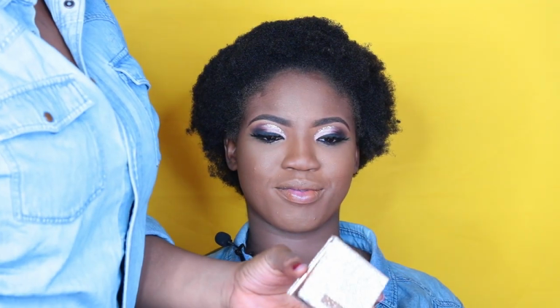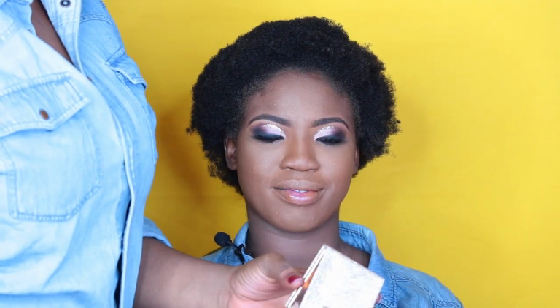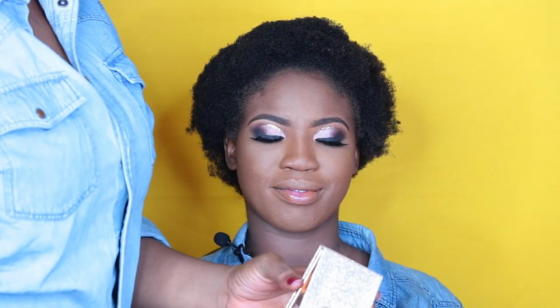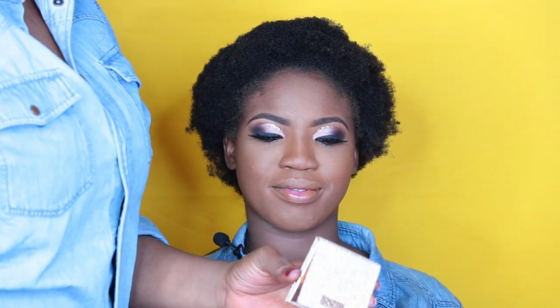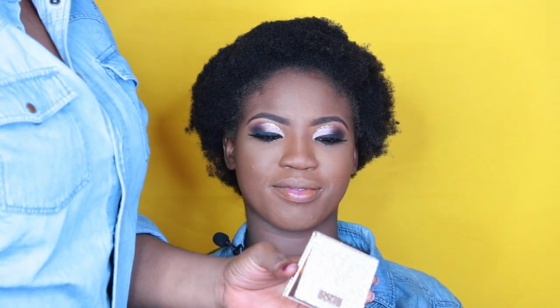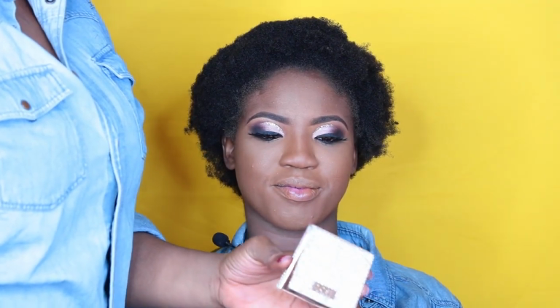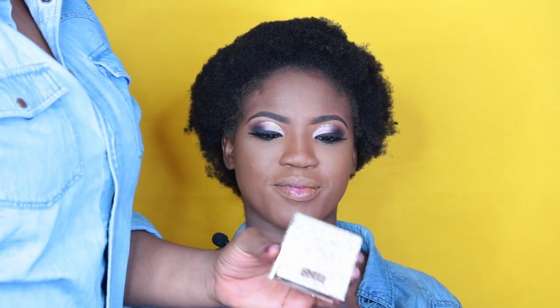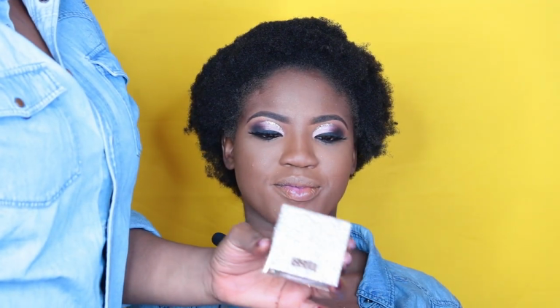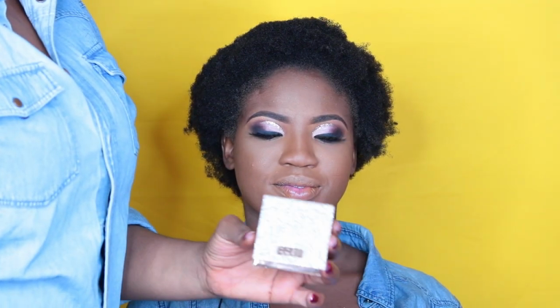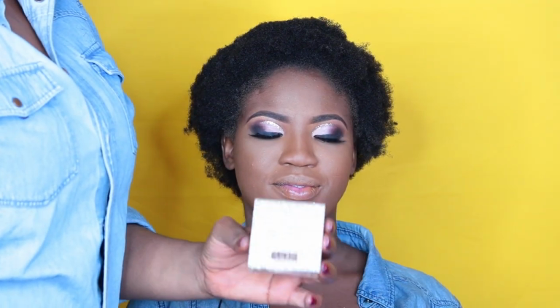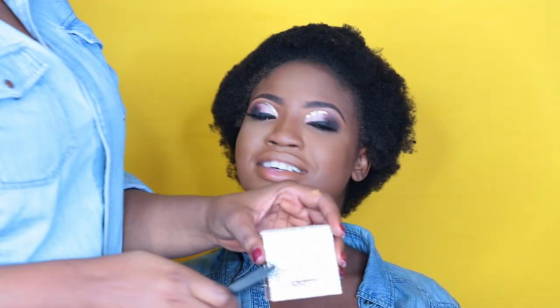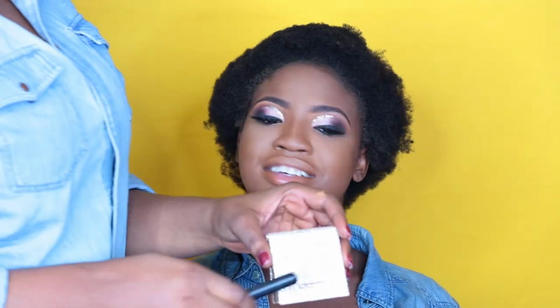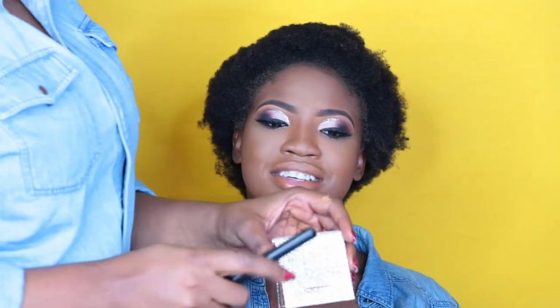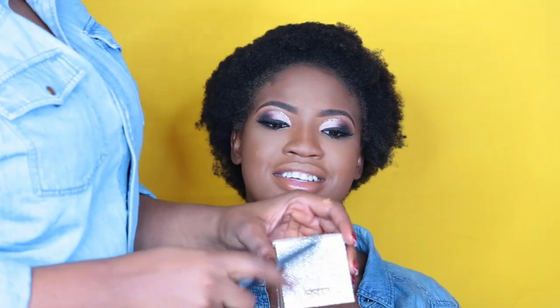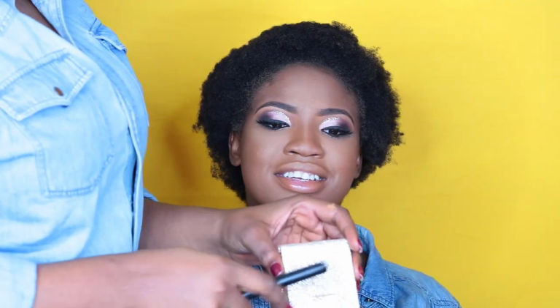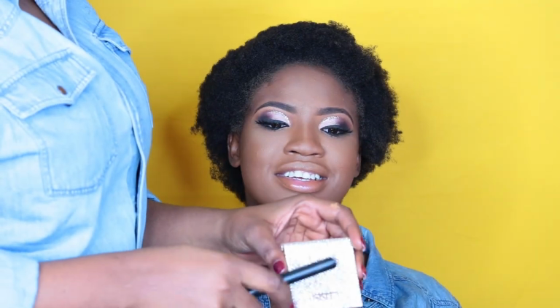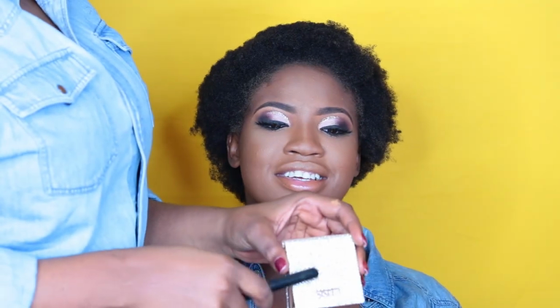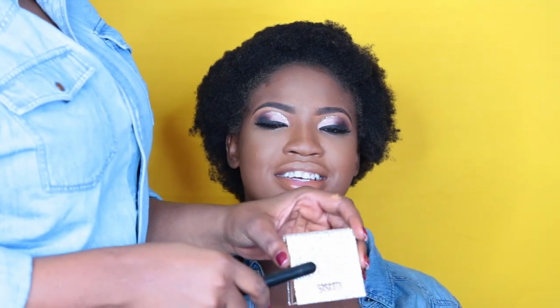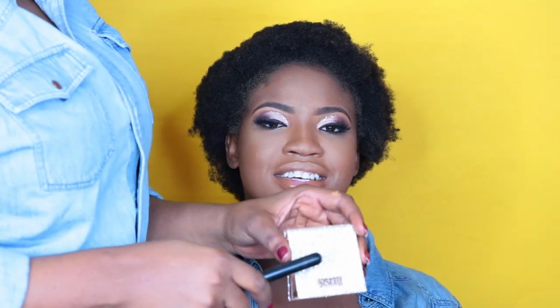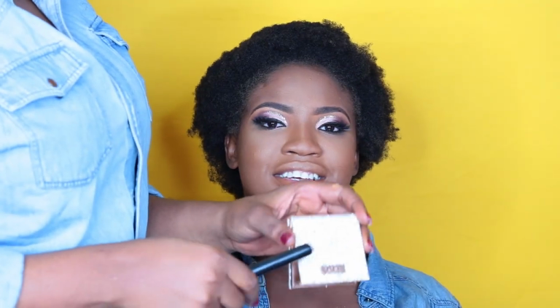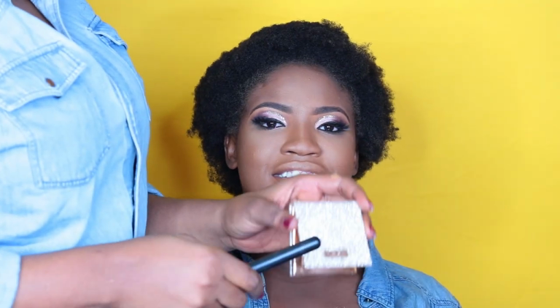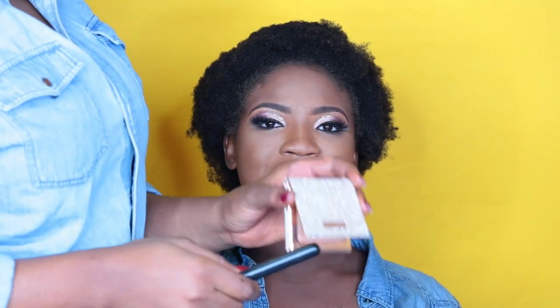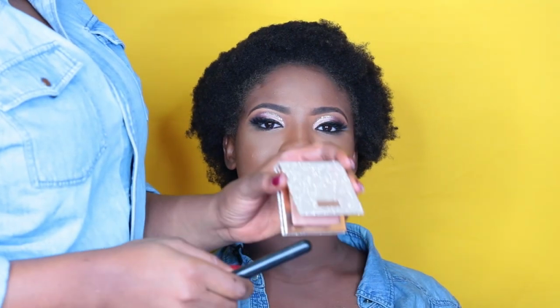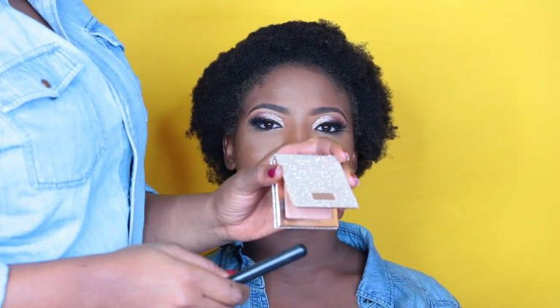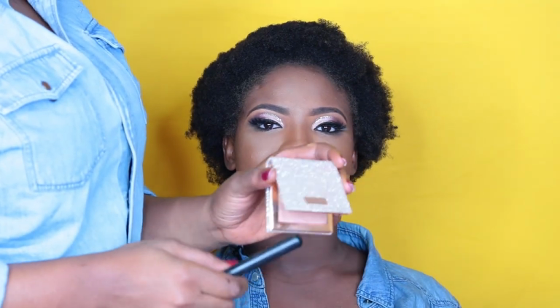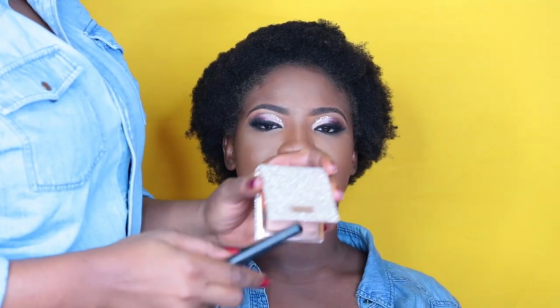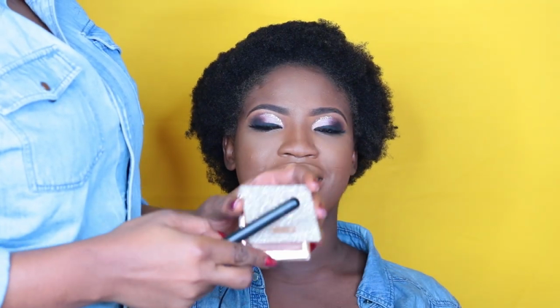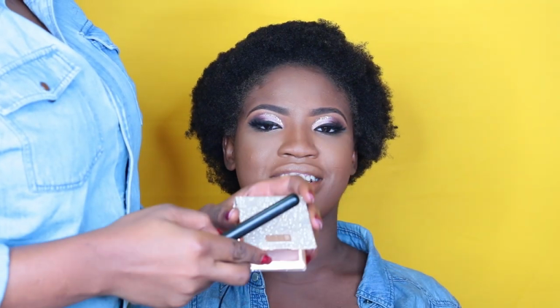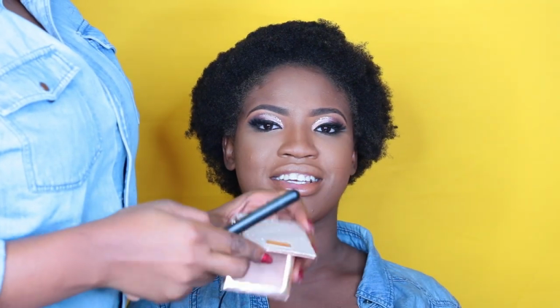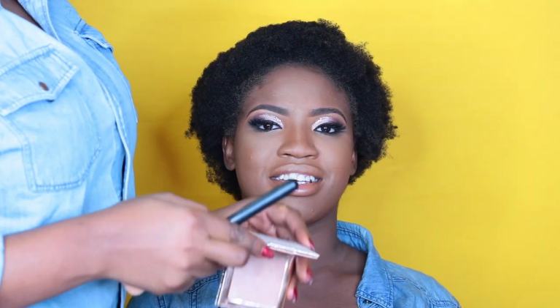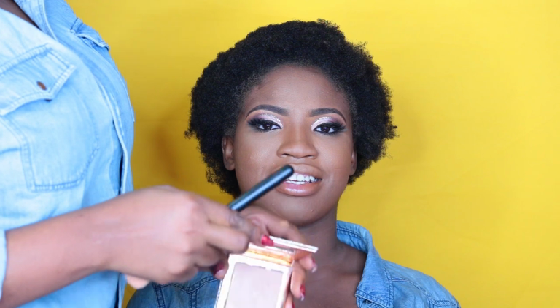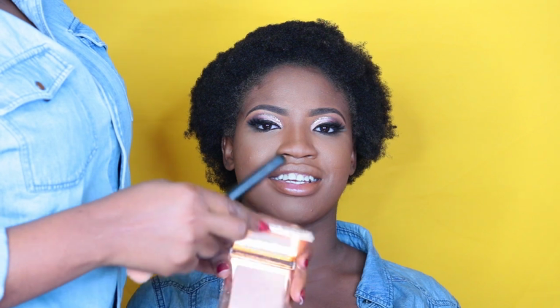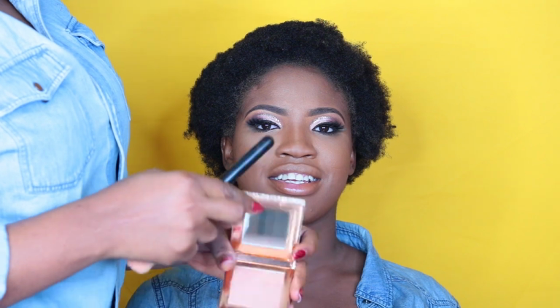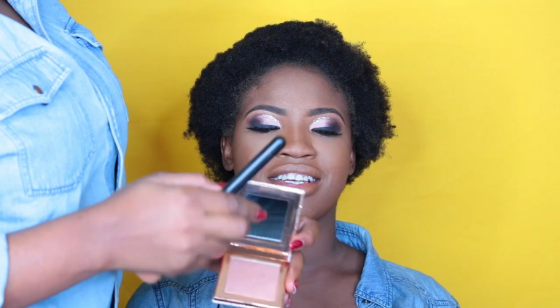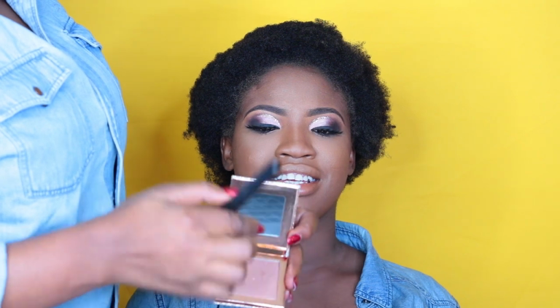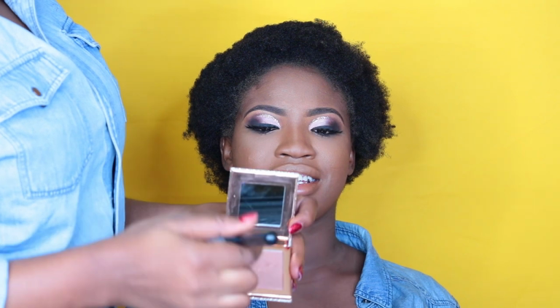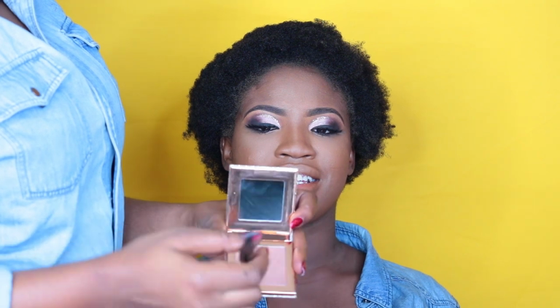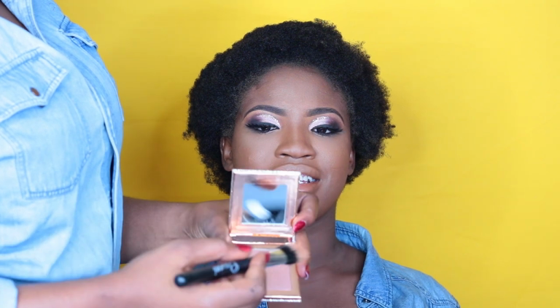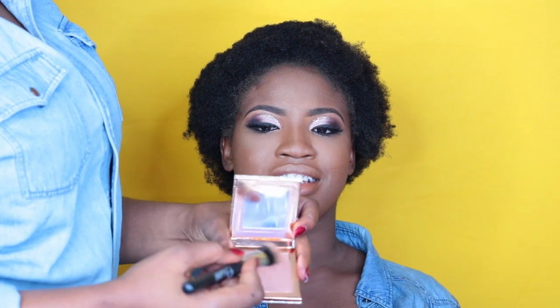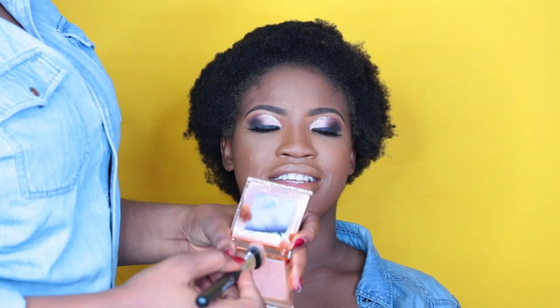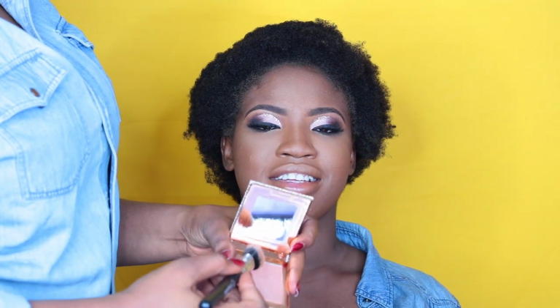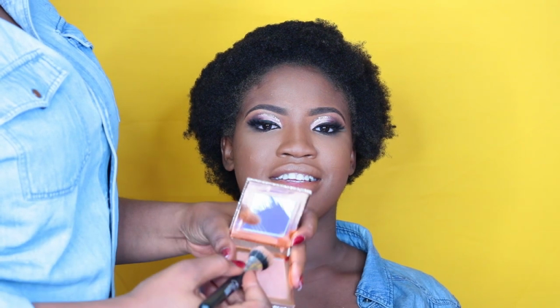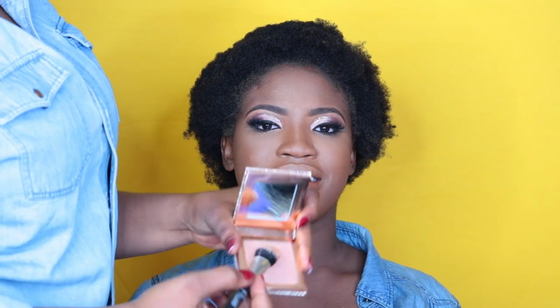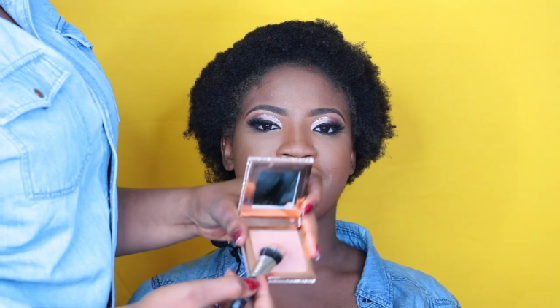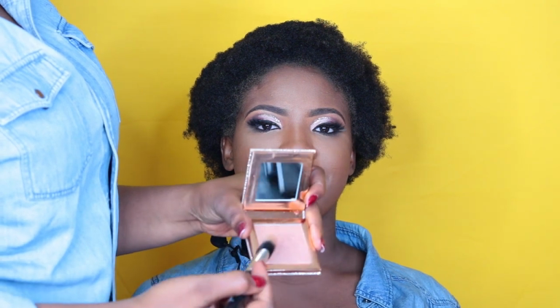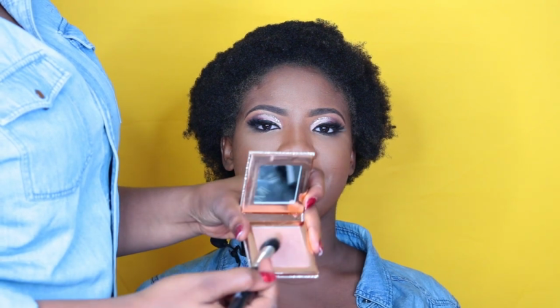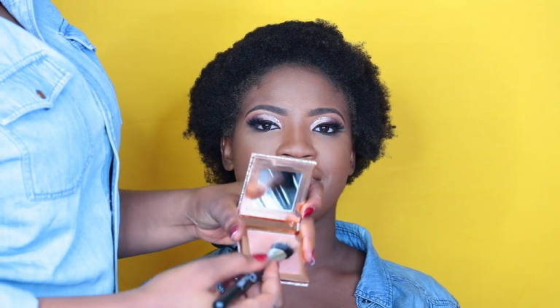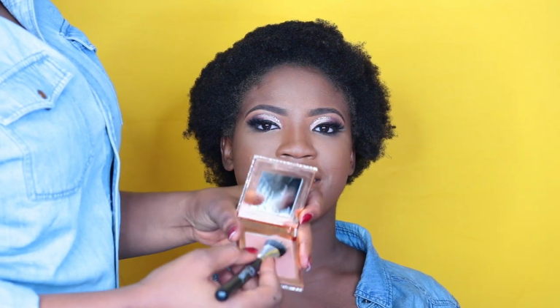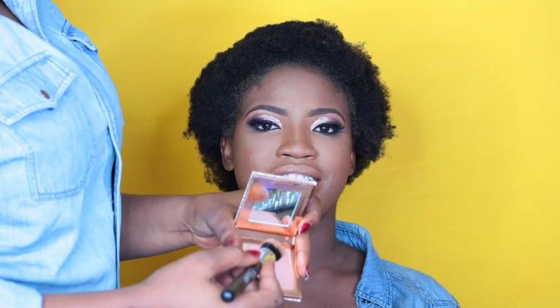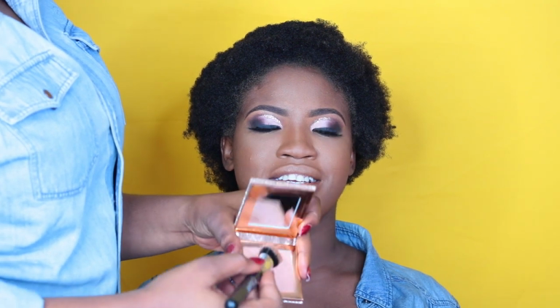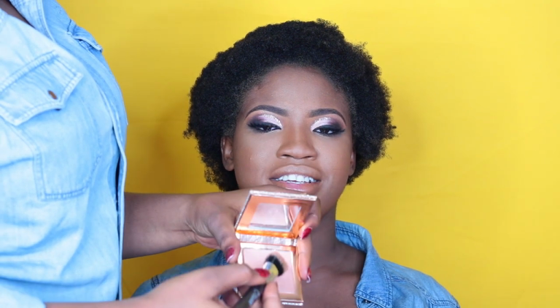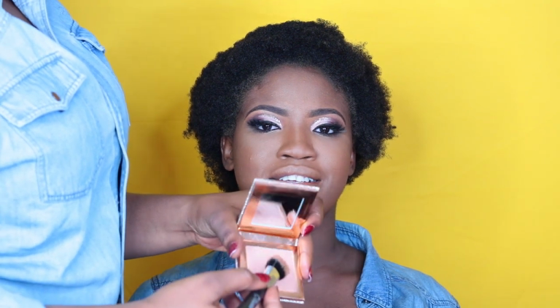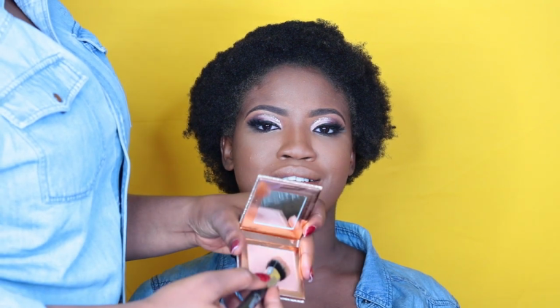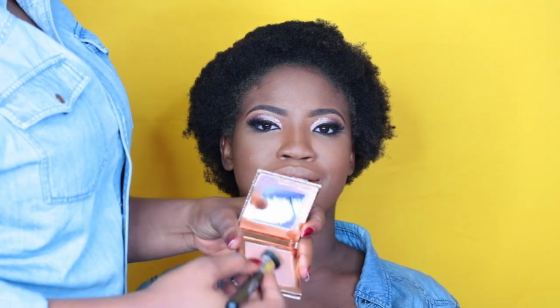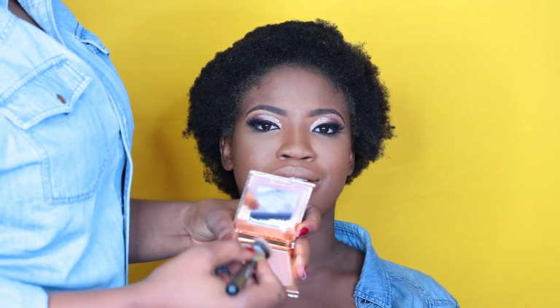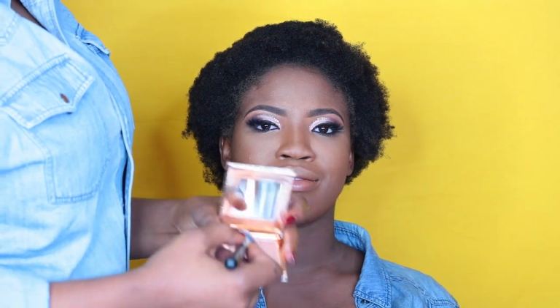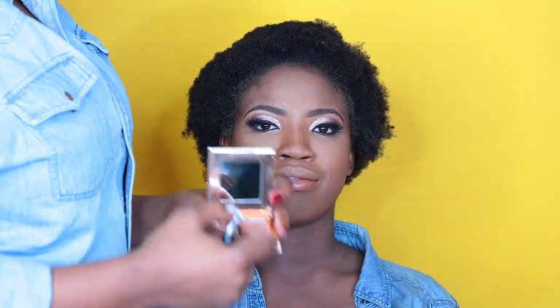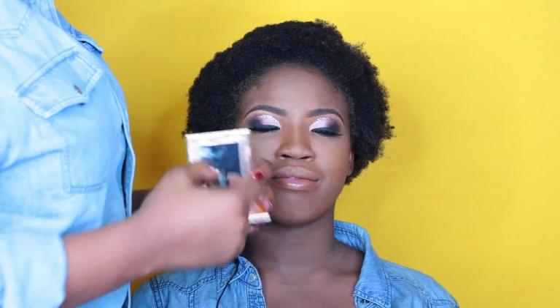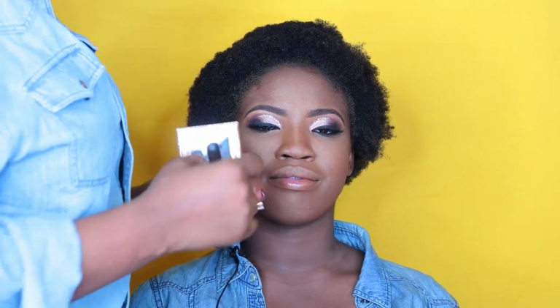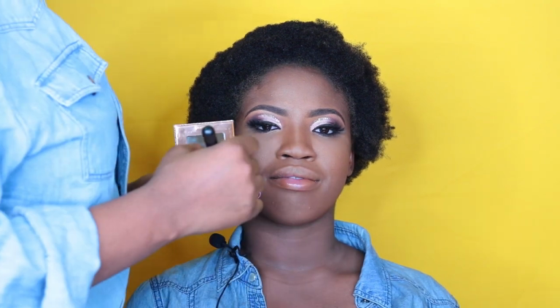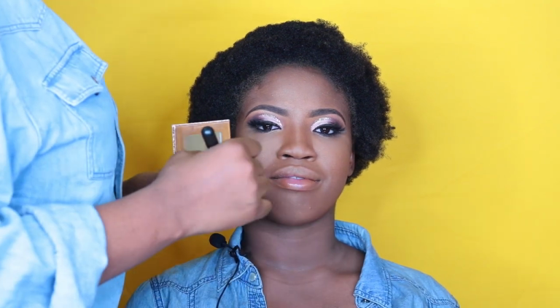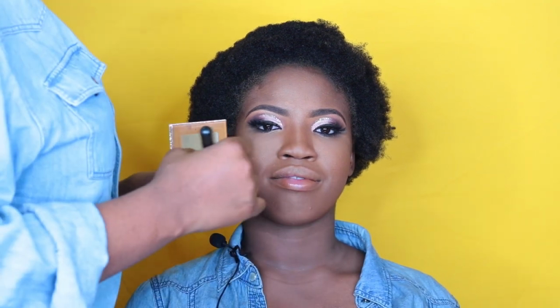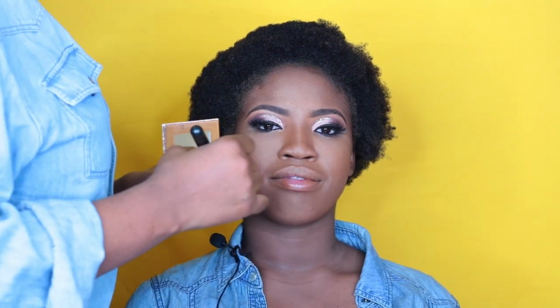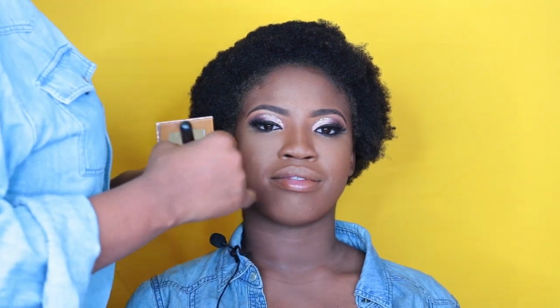For highlighter, I'm using the Daisy and Katie collaboration with Dose of Colours, in the shade Mirame. That's what I'll be using for her.